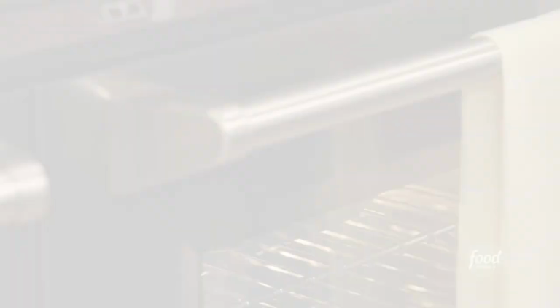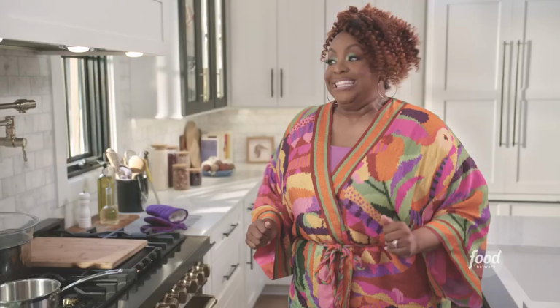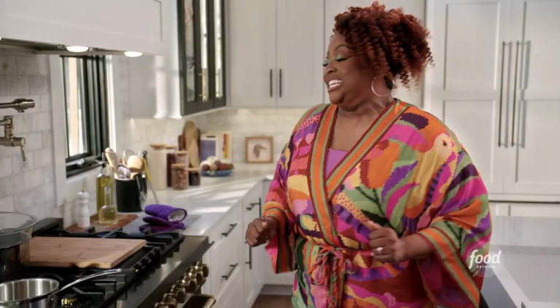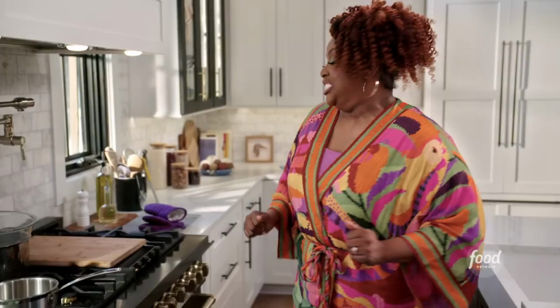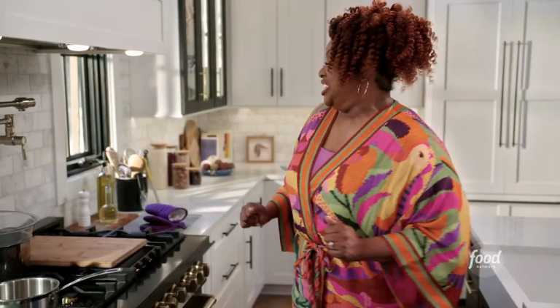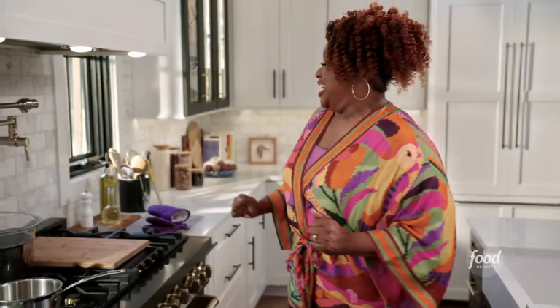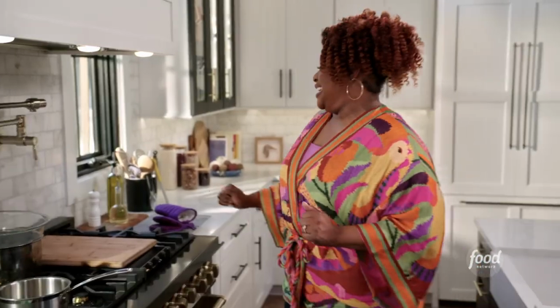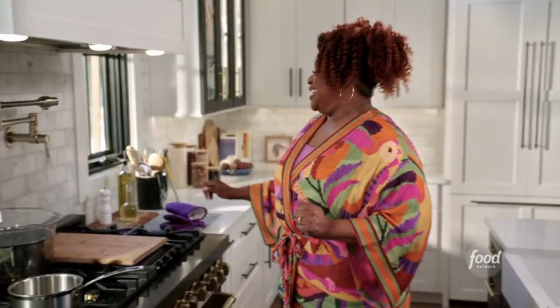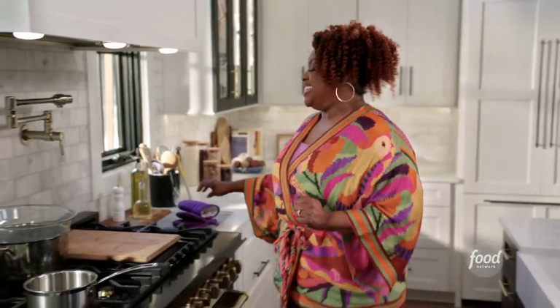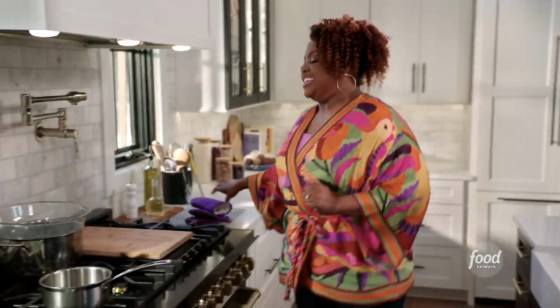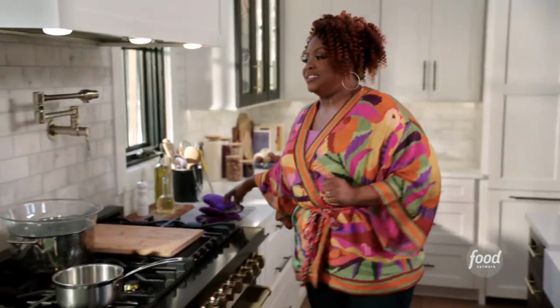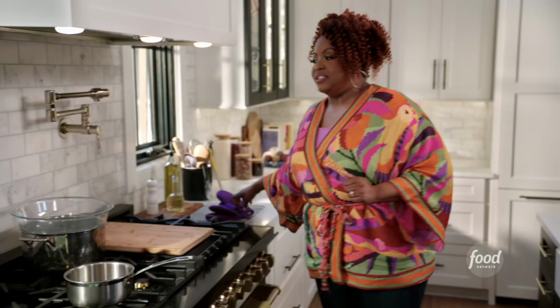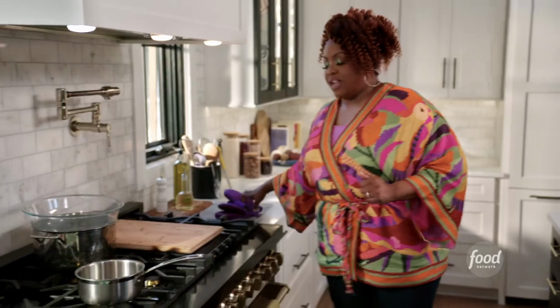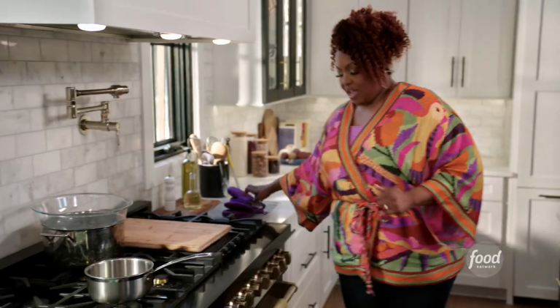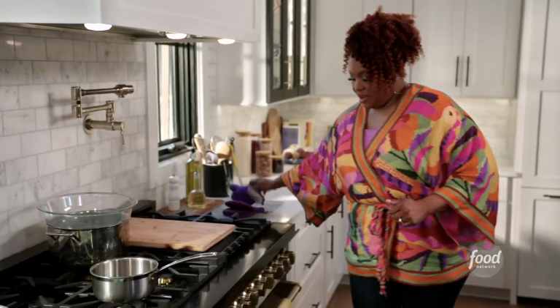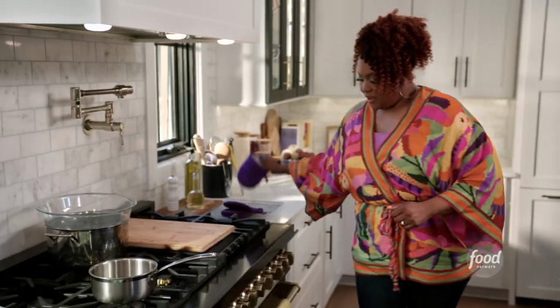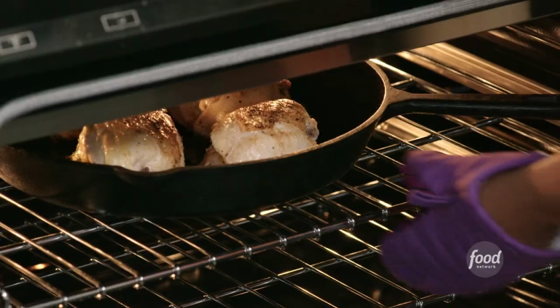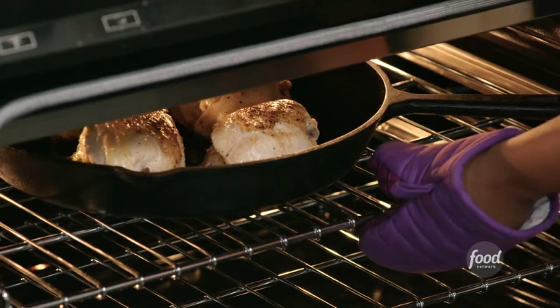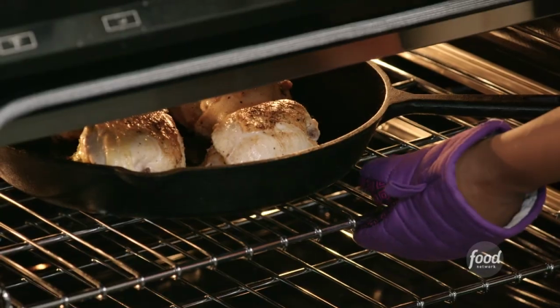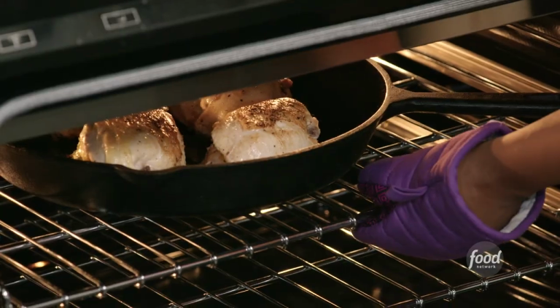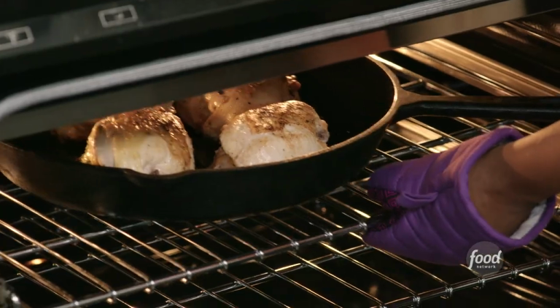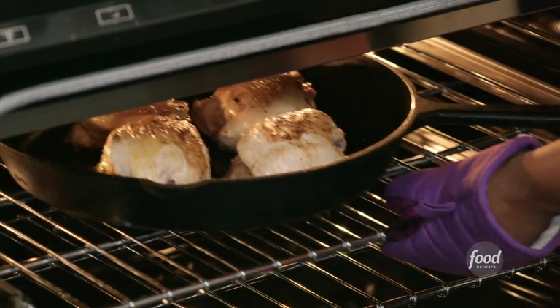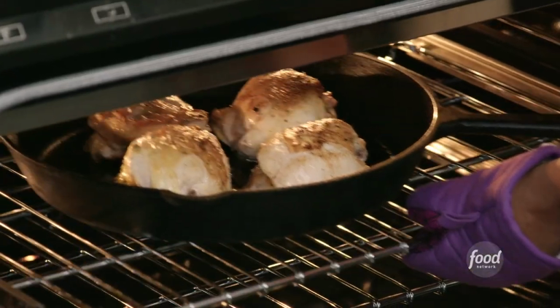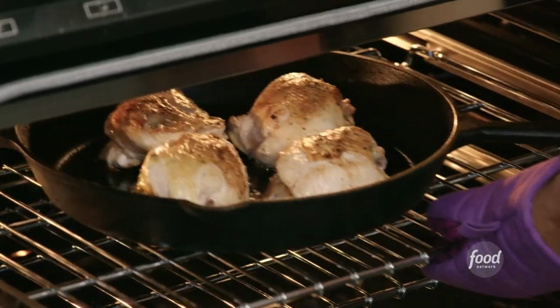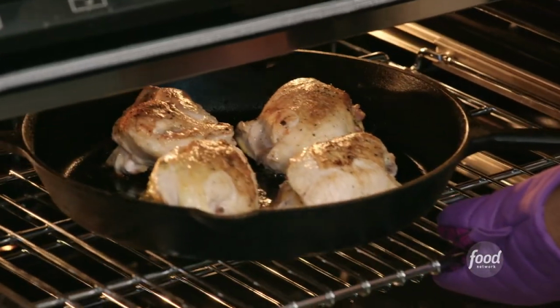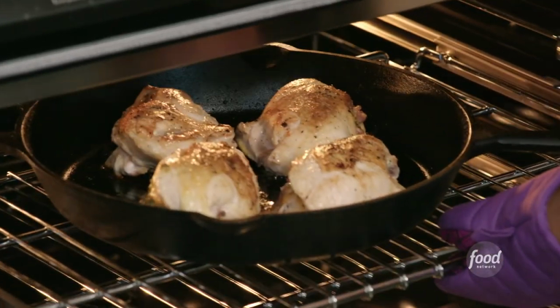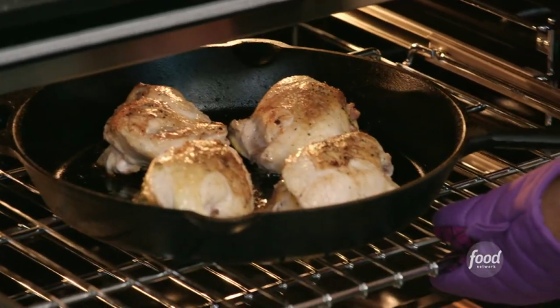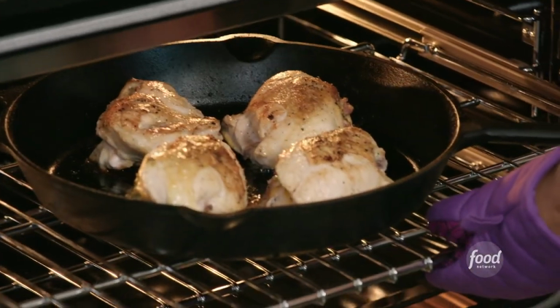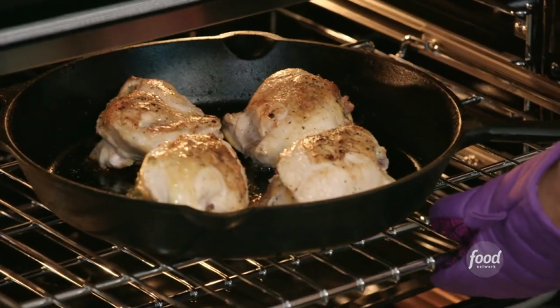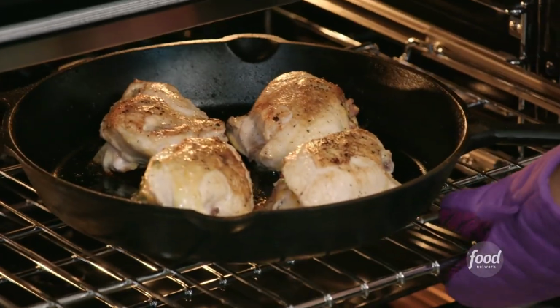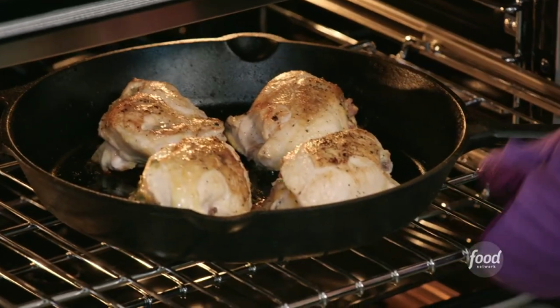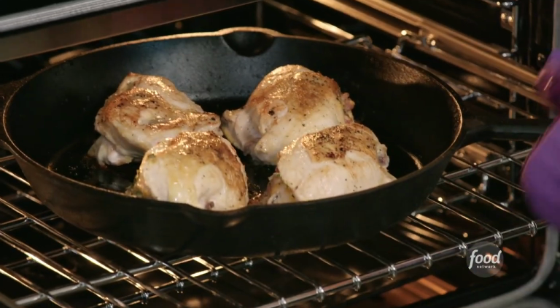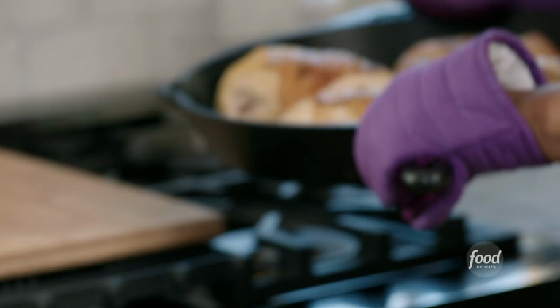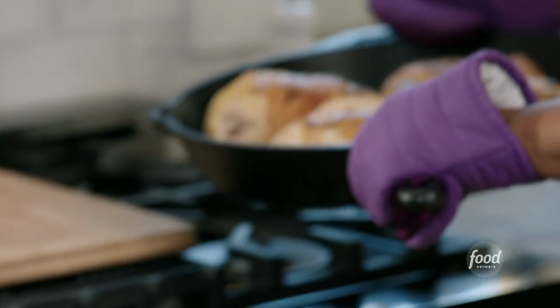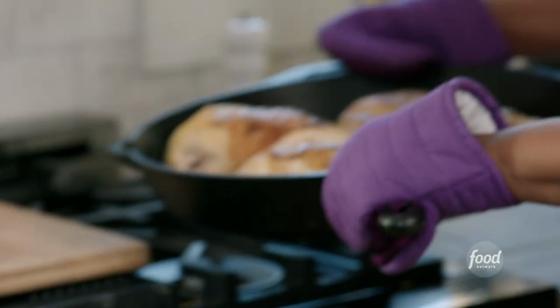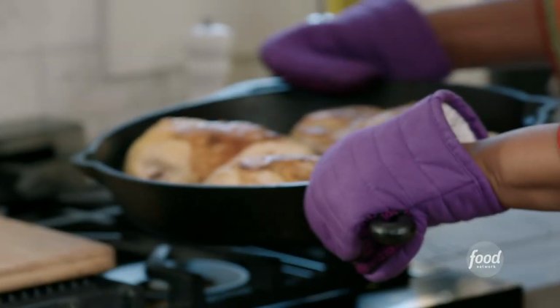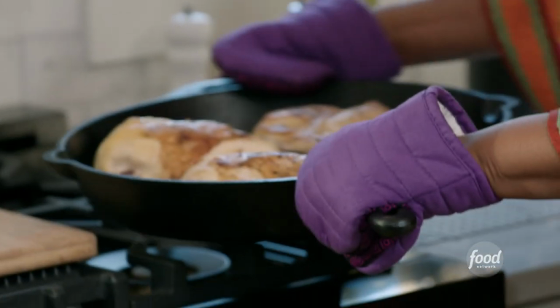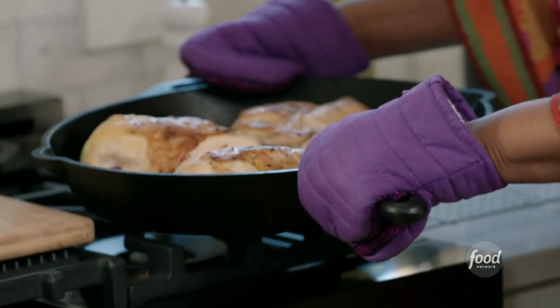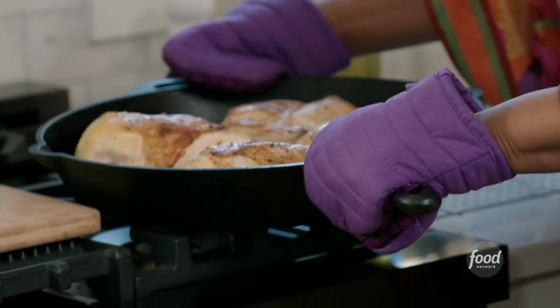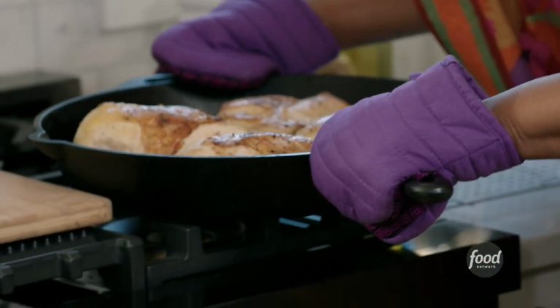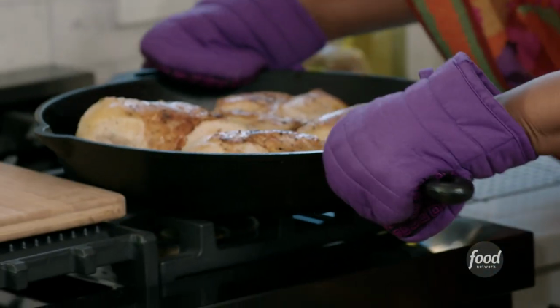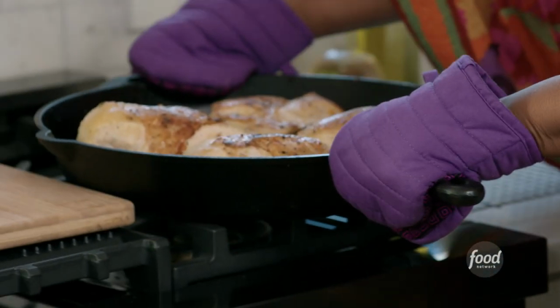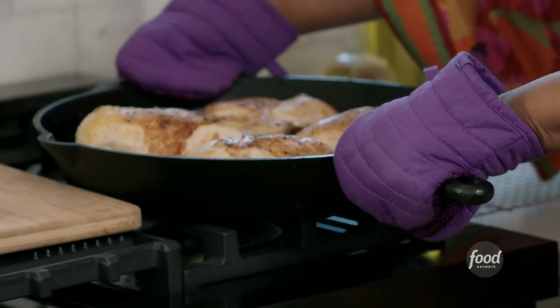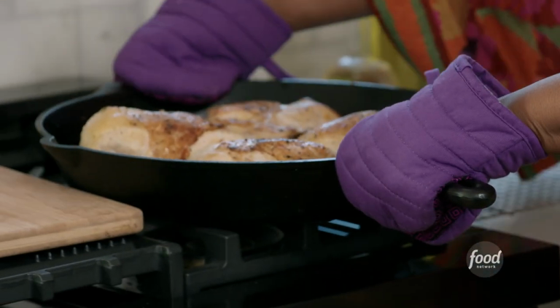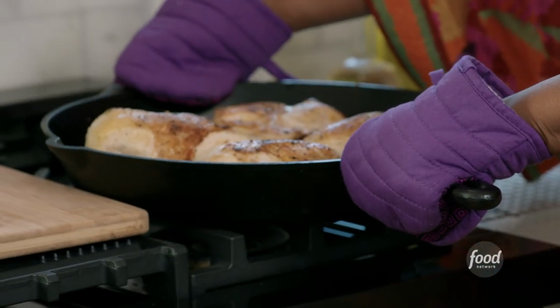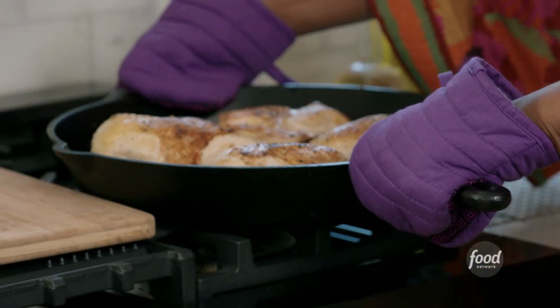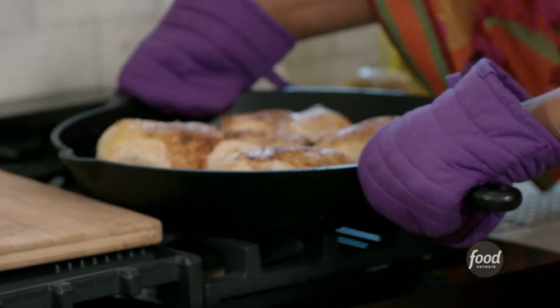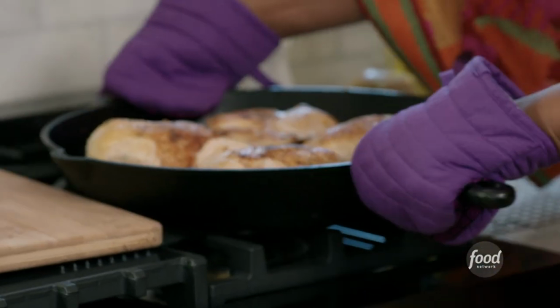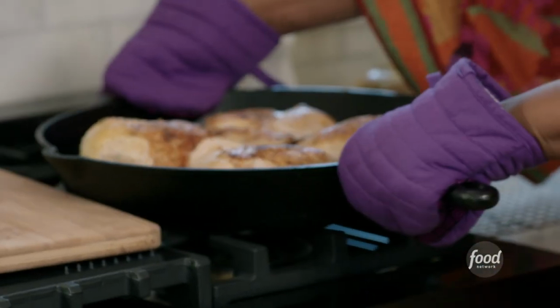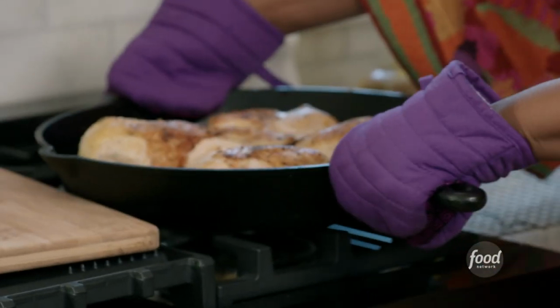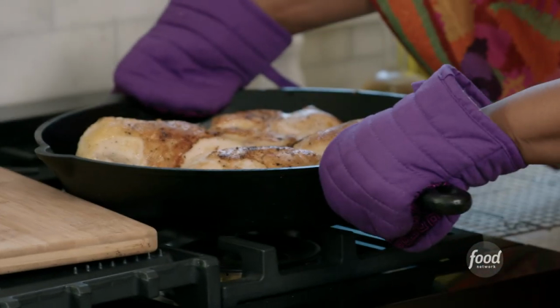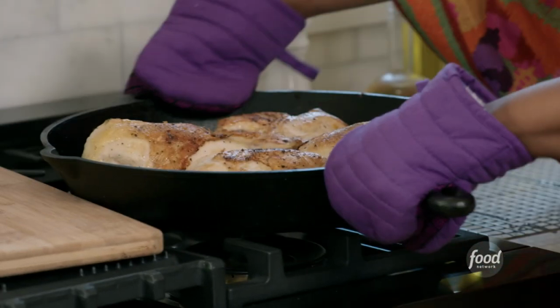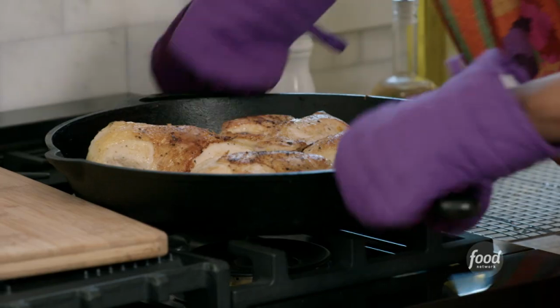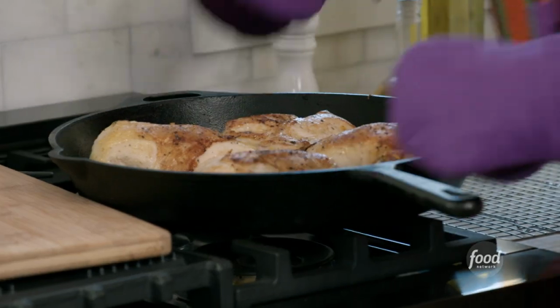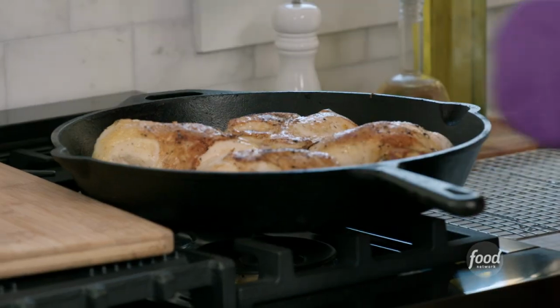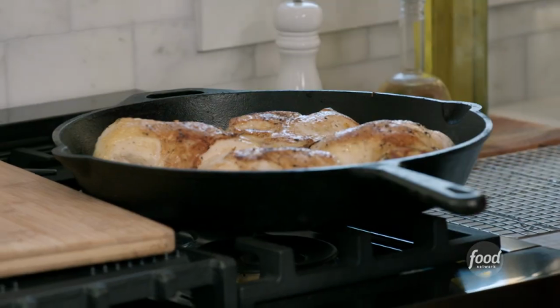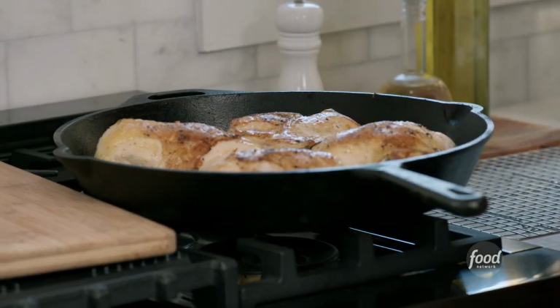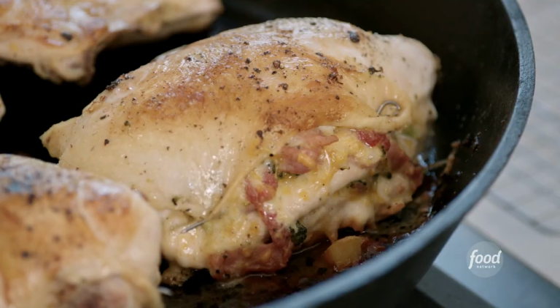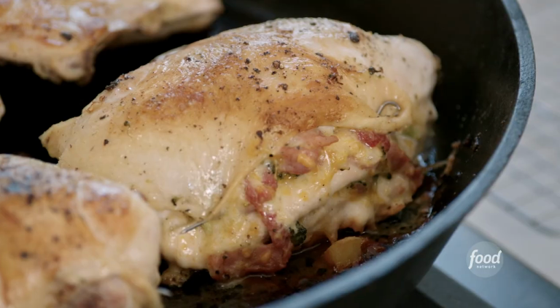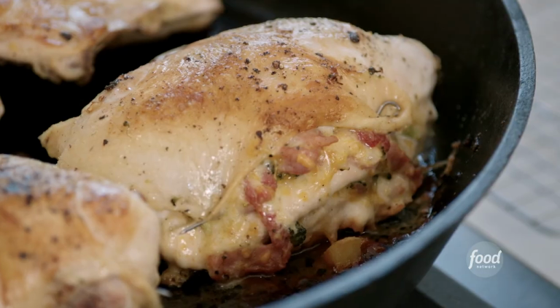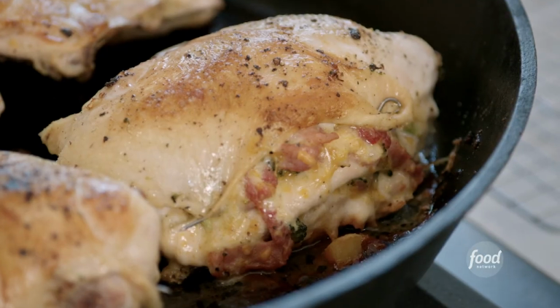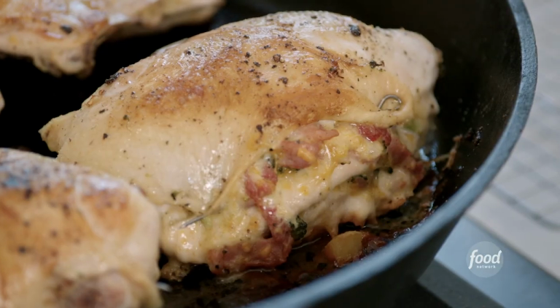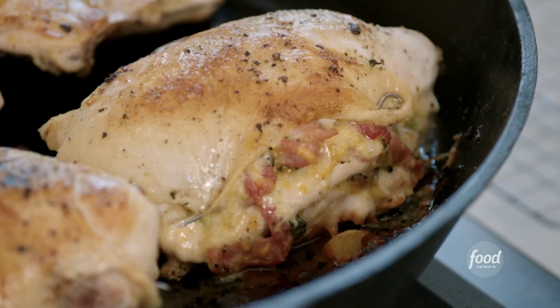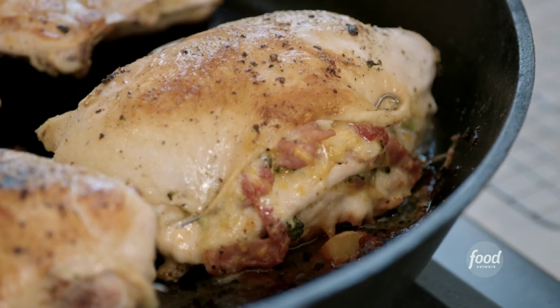The chicken is done — nice and brown. The cheese is bubbling. Gorgeous, gorgeous, gorgeous.